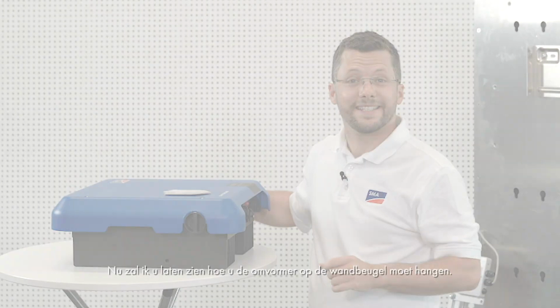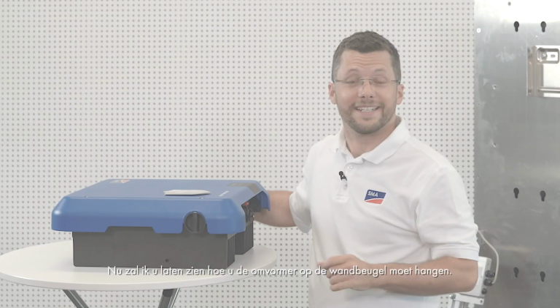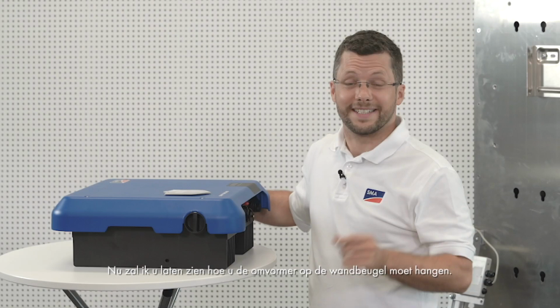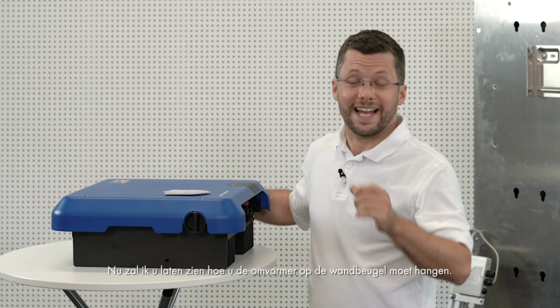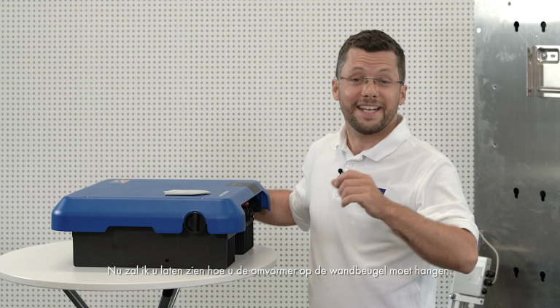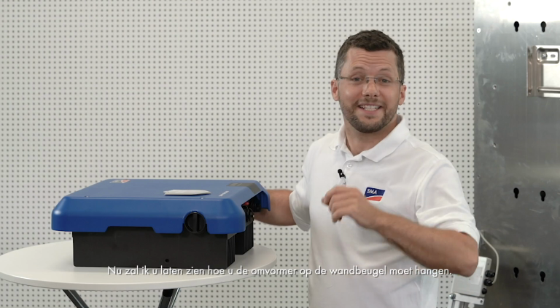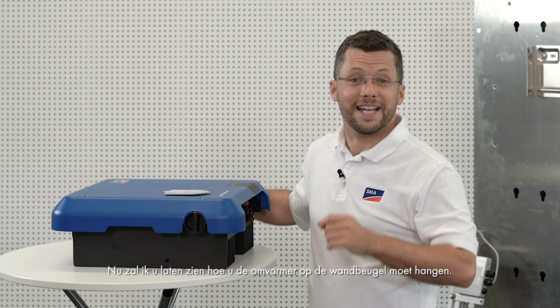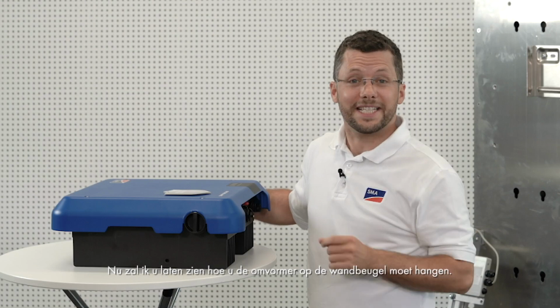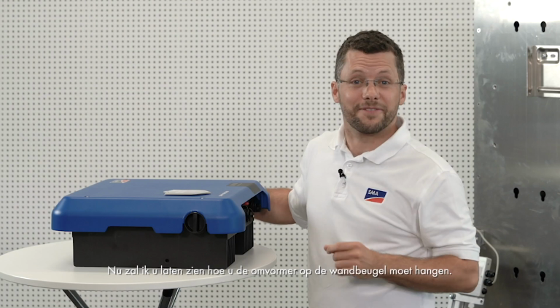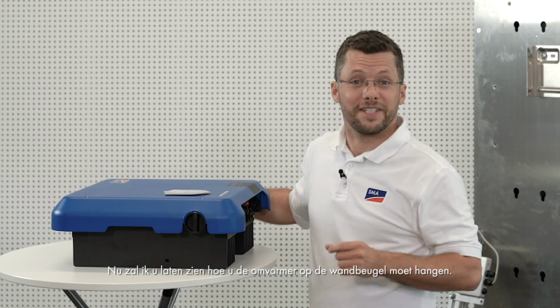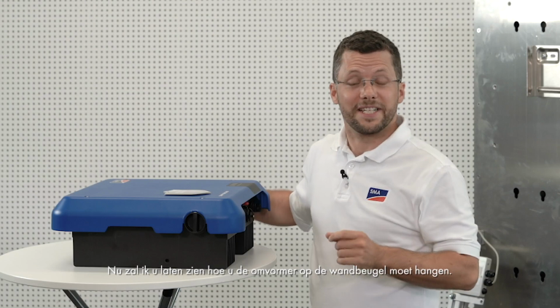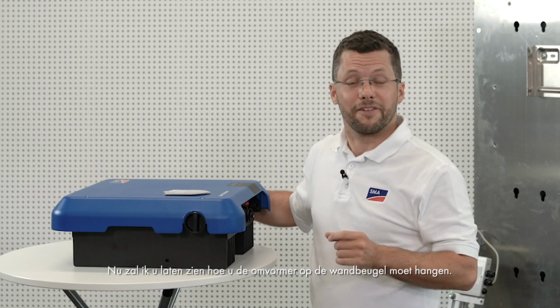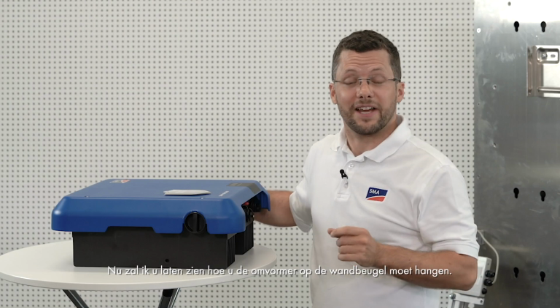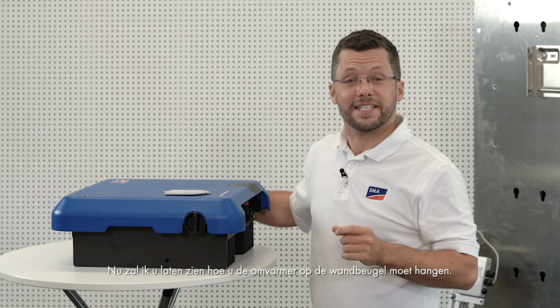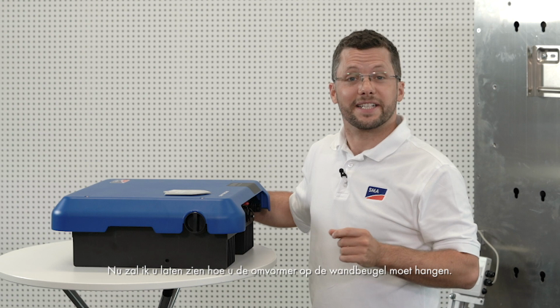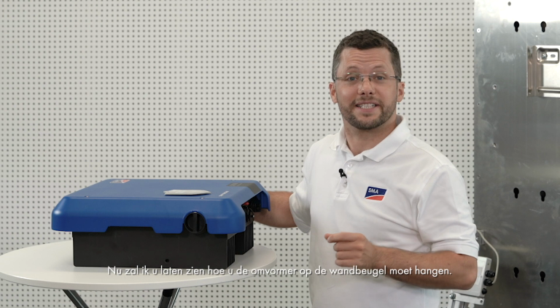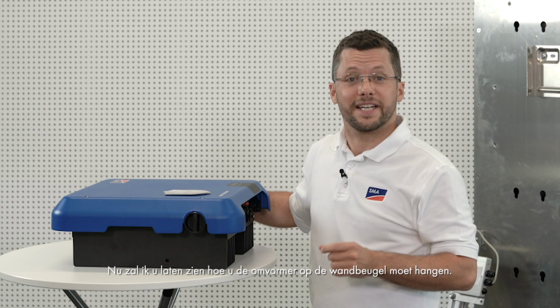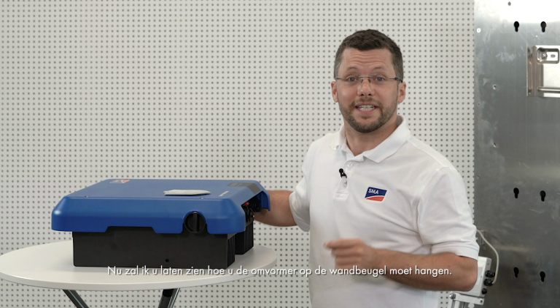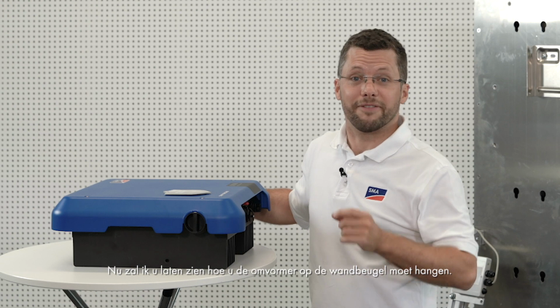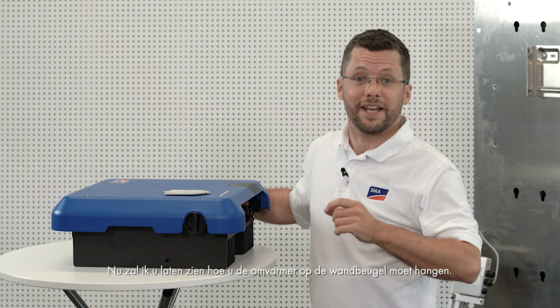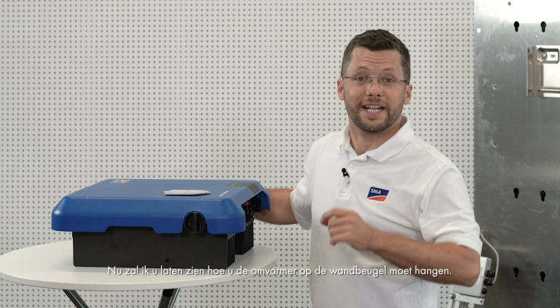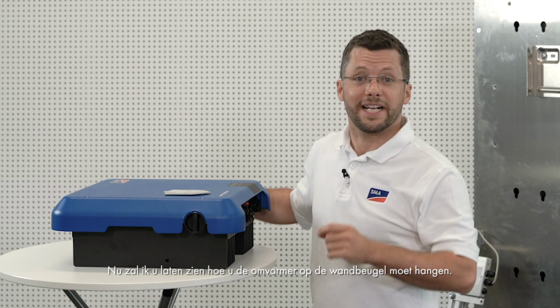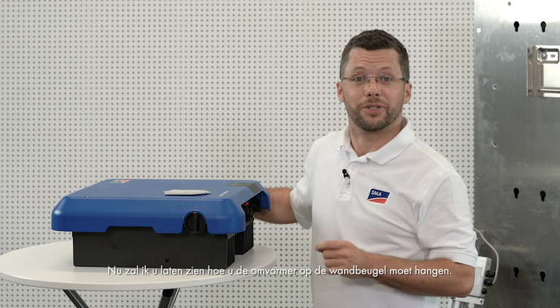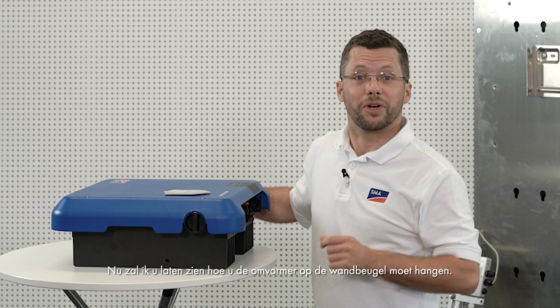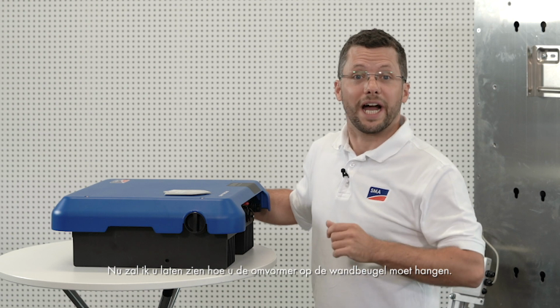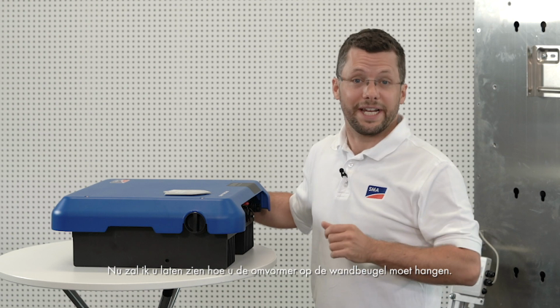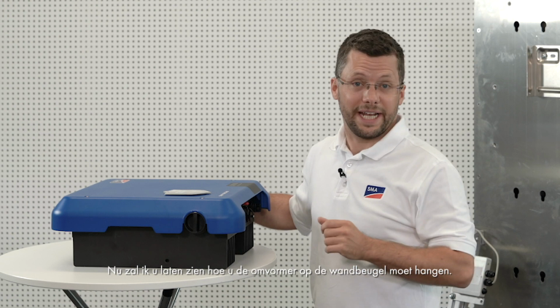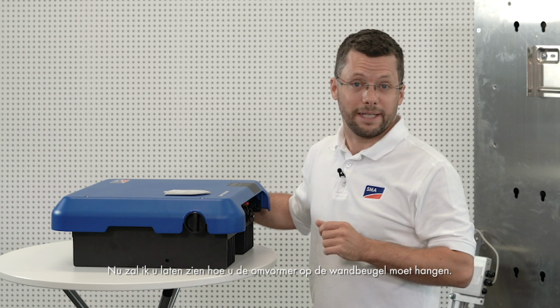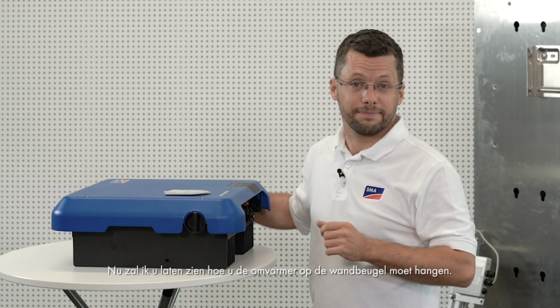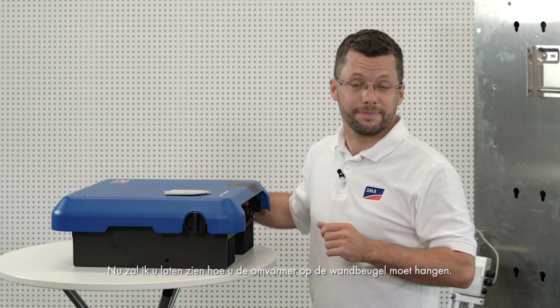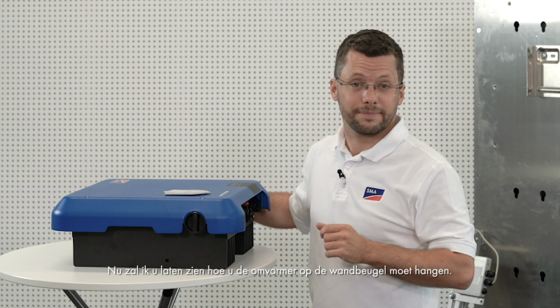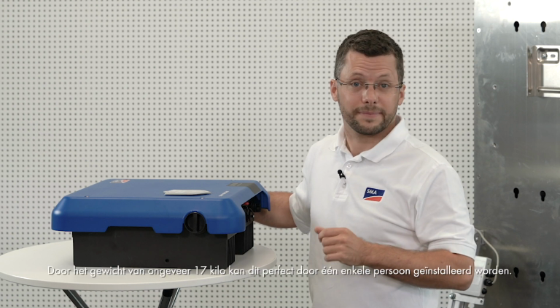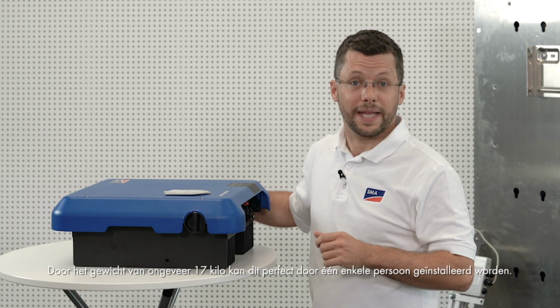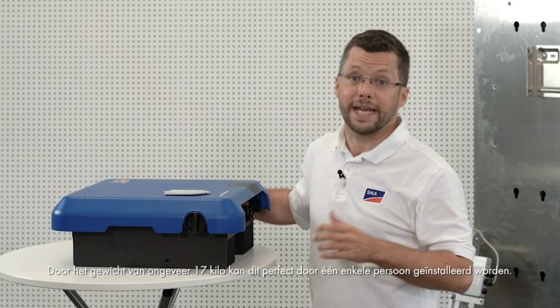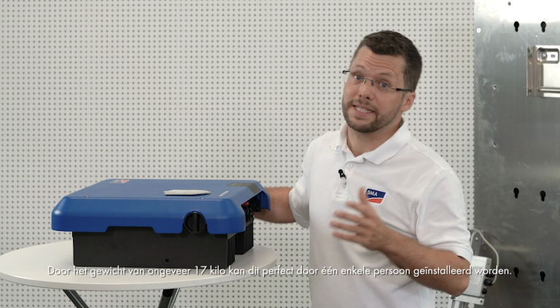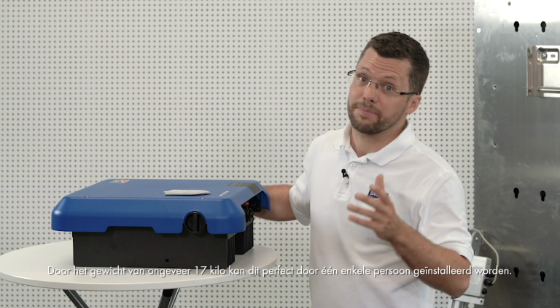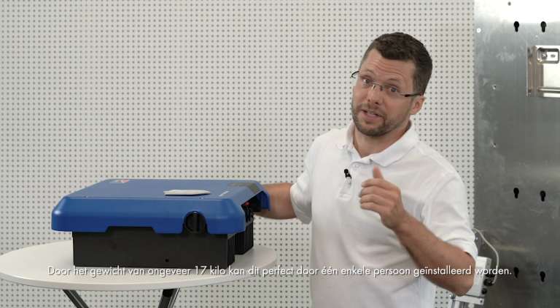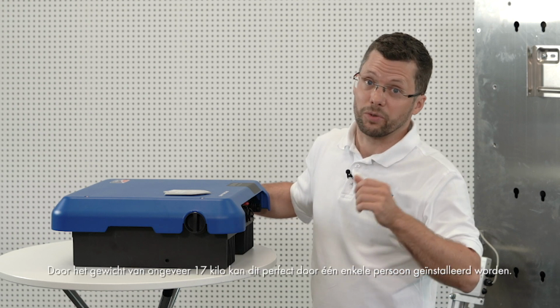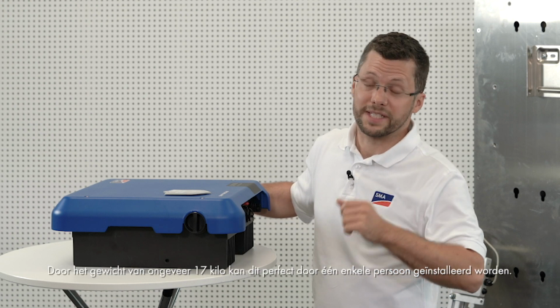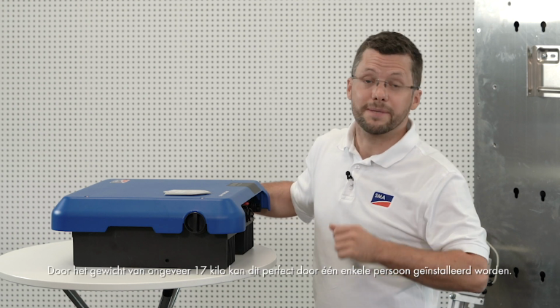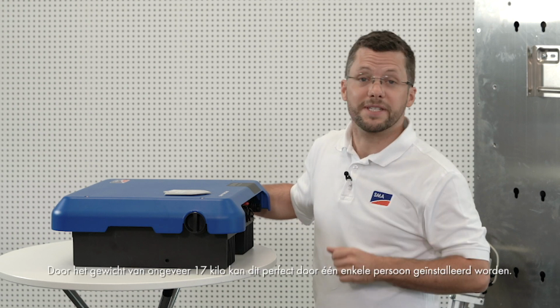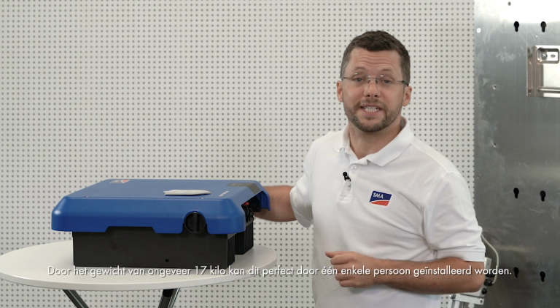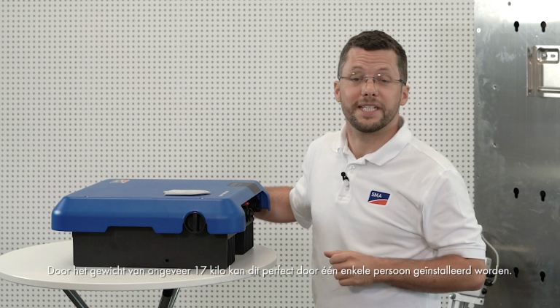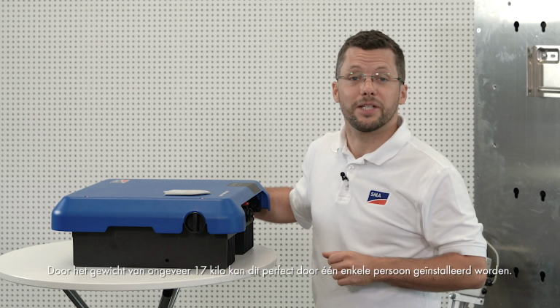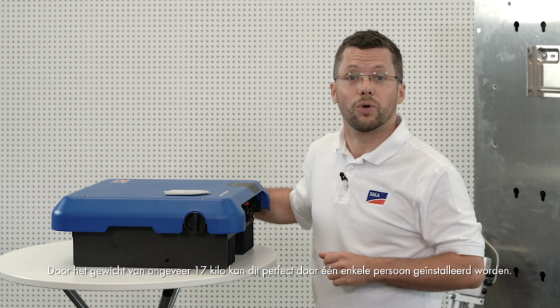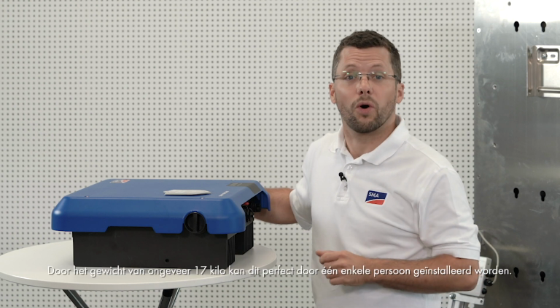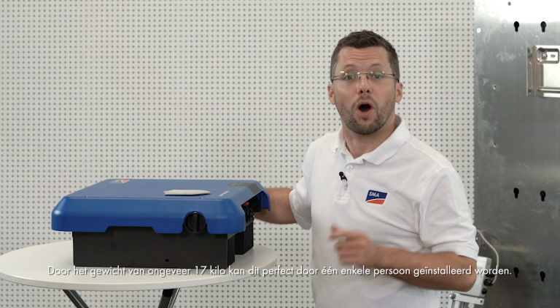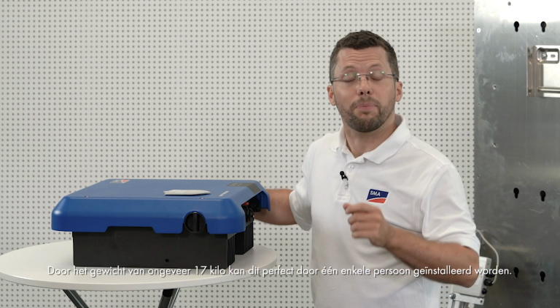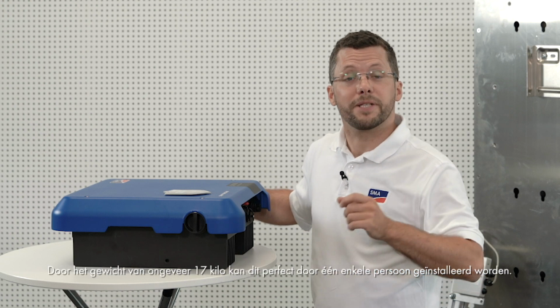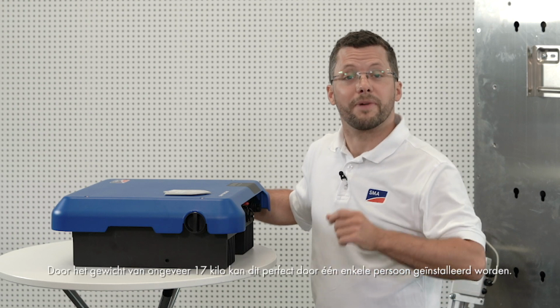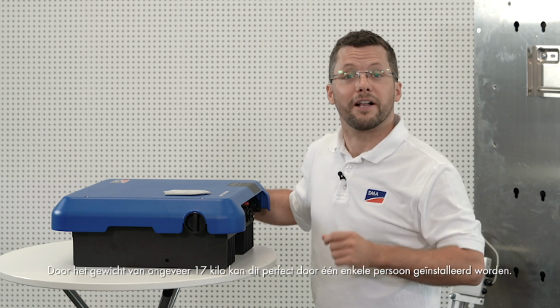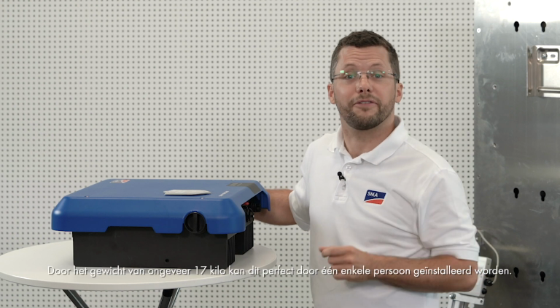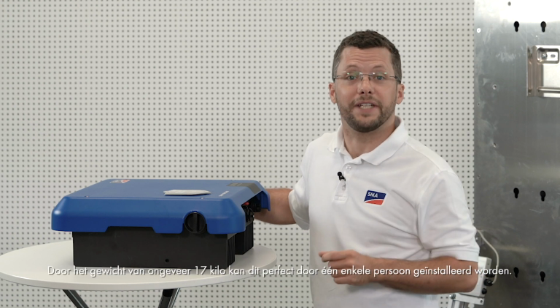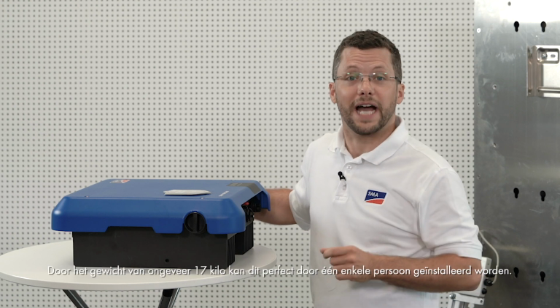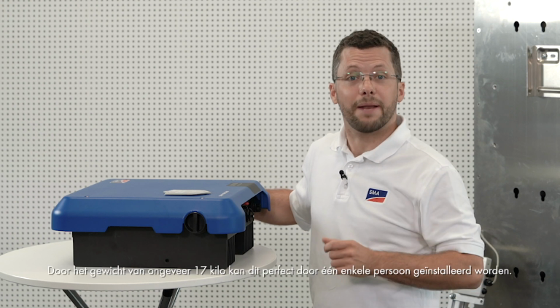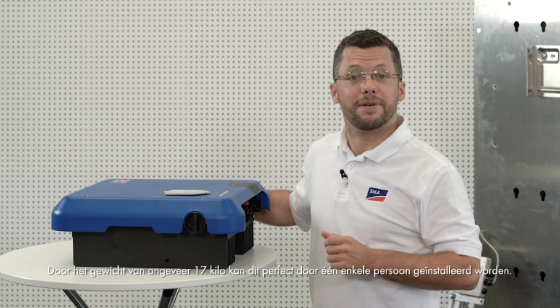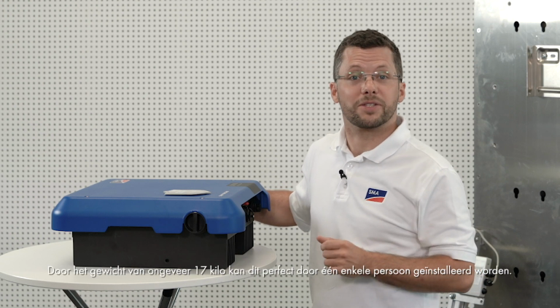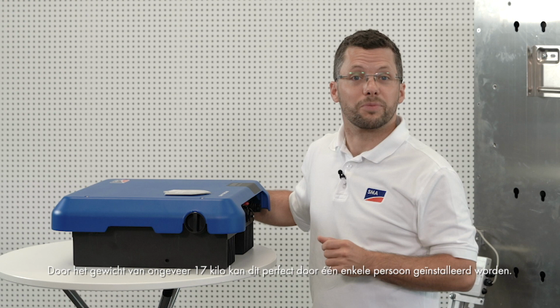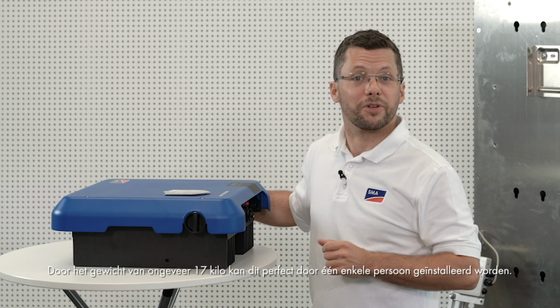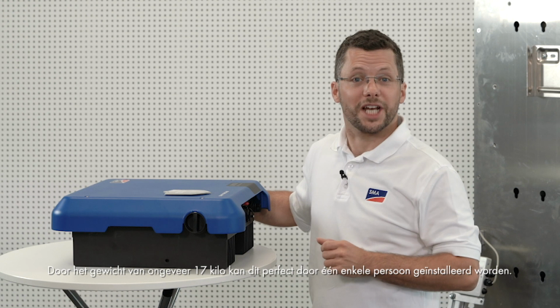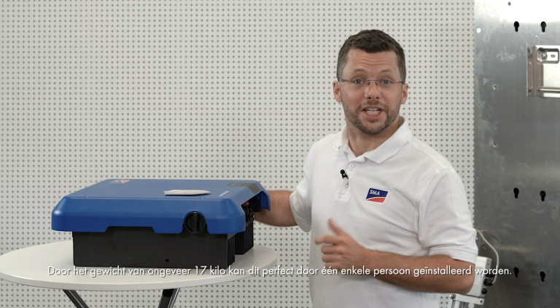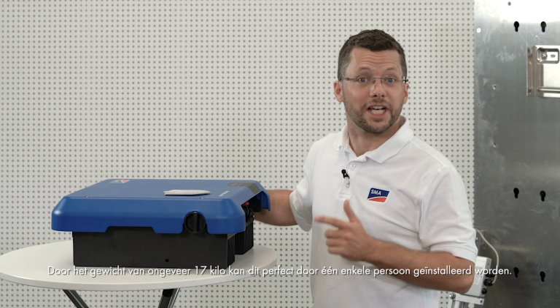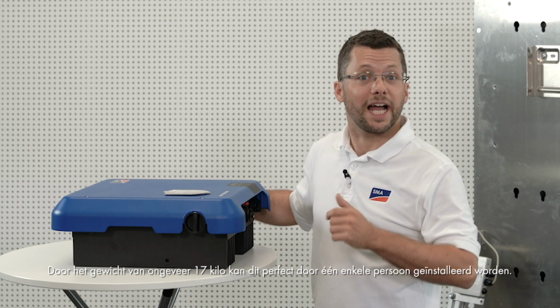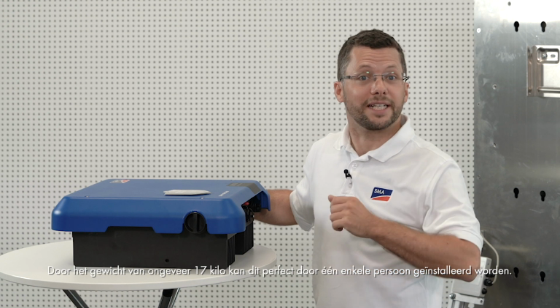Now I will show you how to hang the inverter onto the wall mounting bracket. At around 17 kg, it is ideally suited for installation by one person.